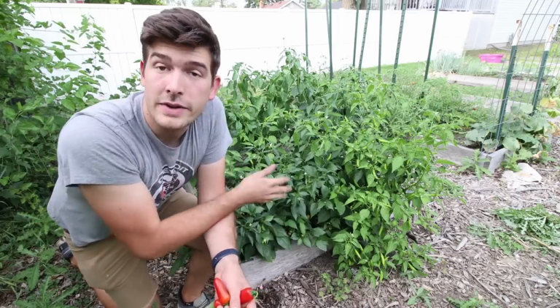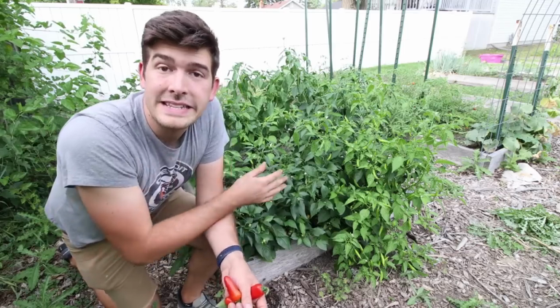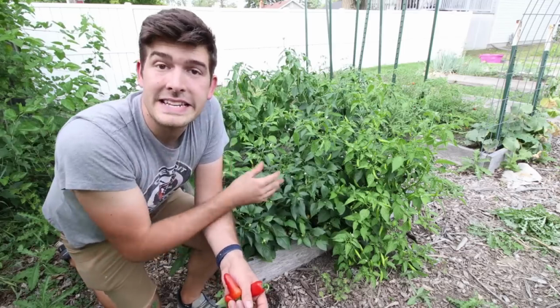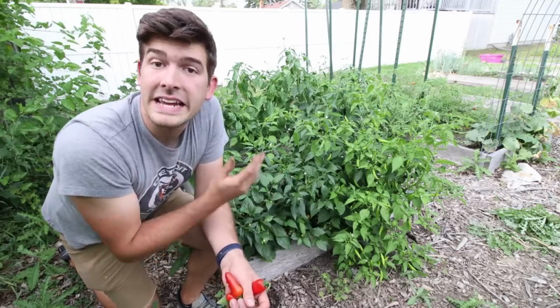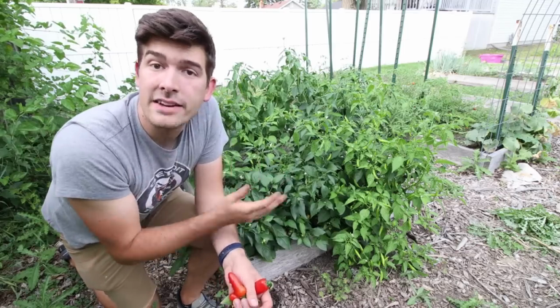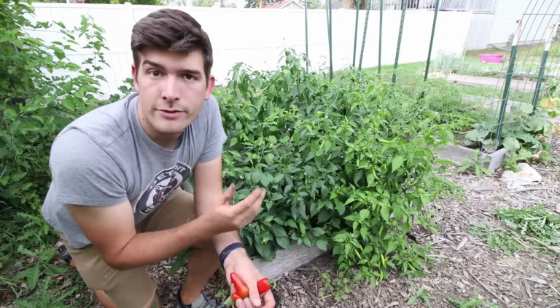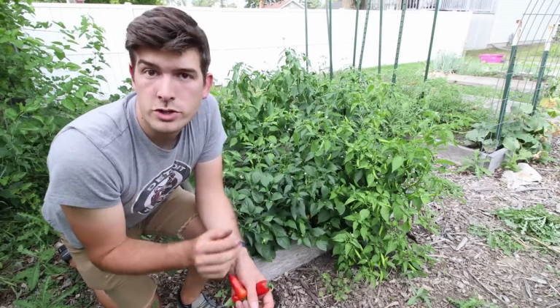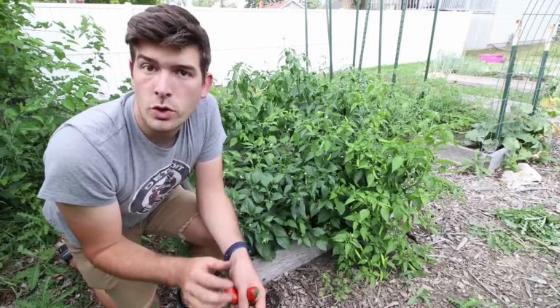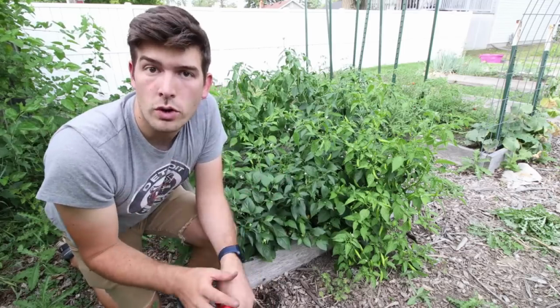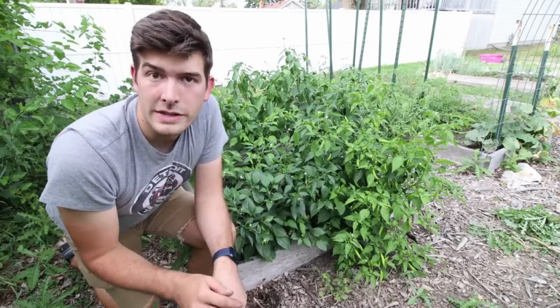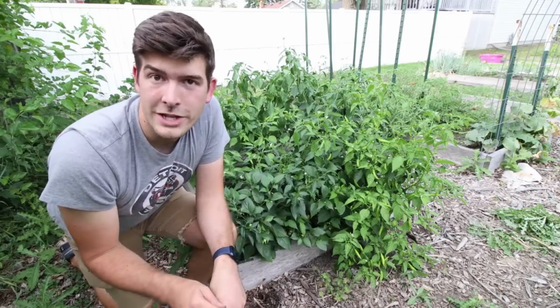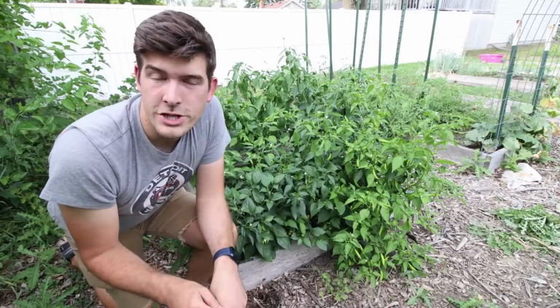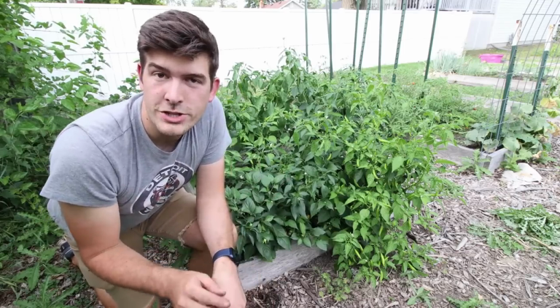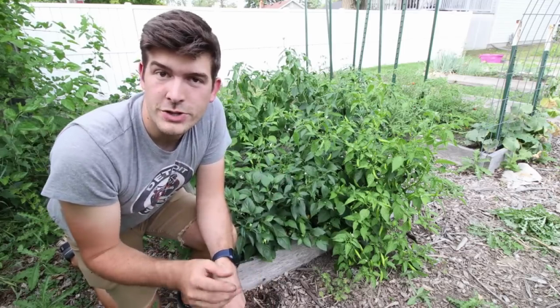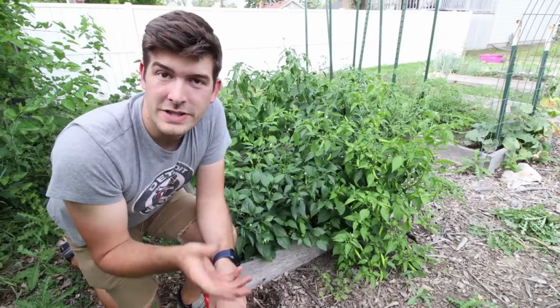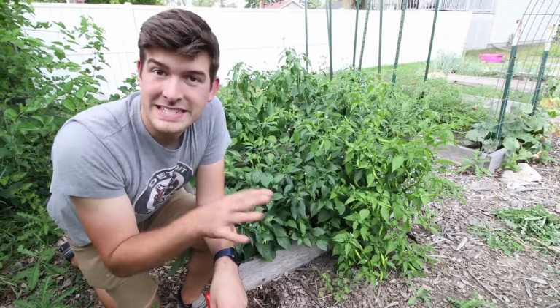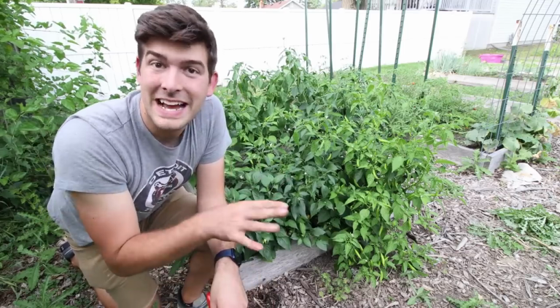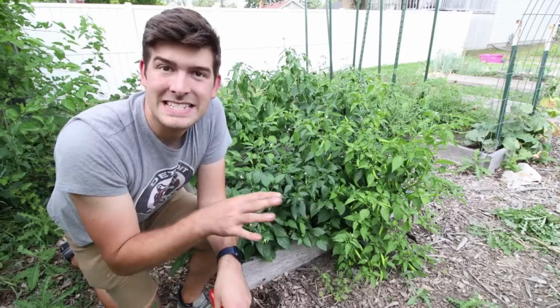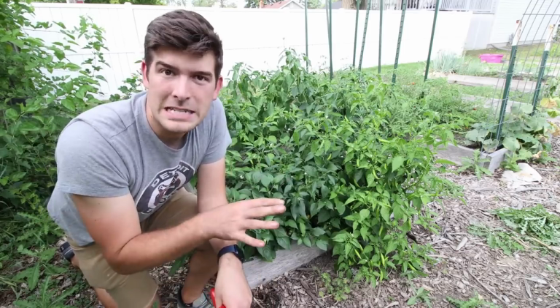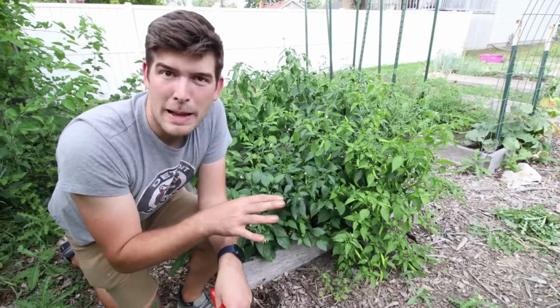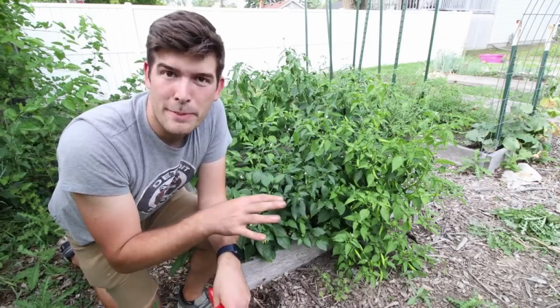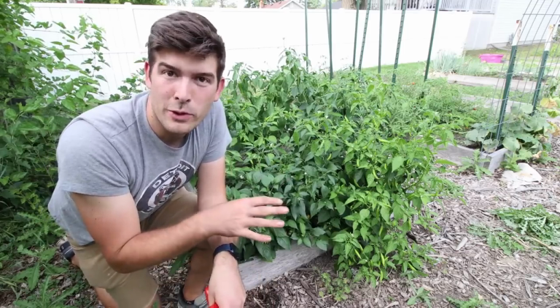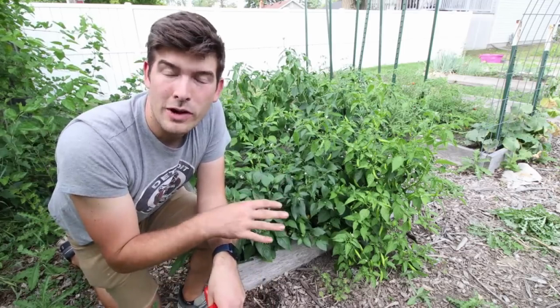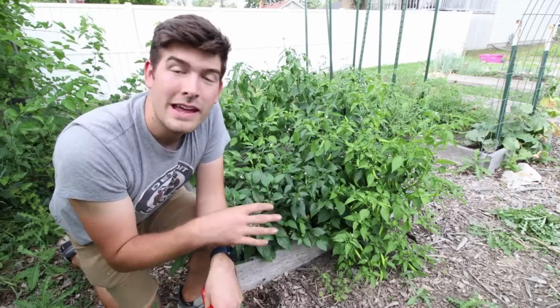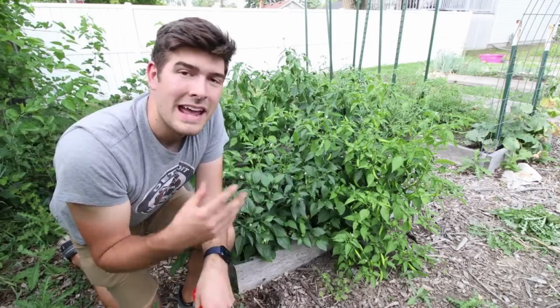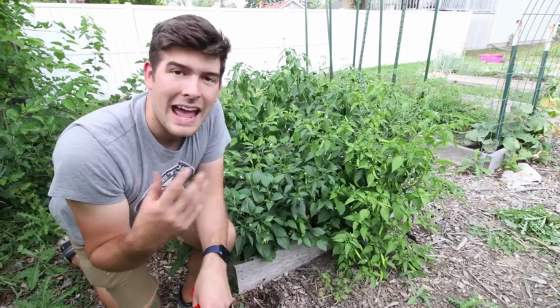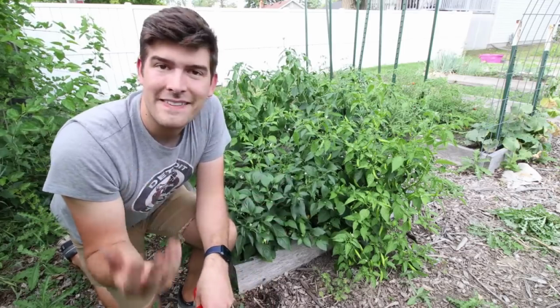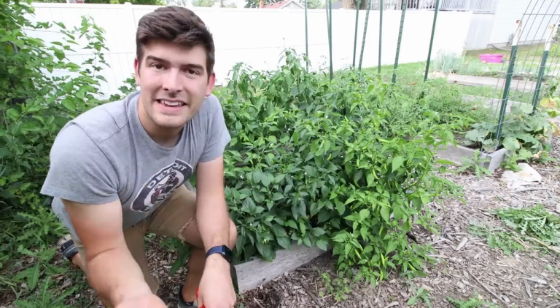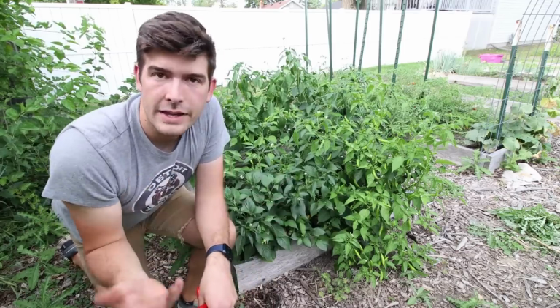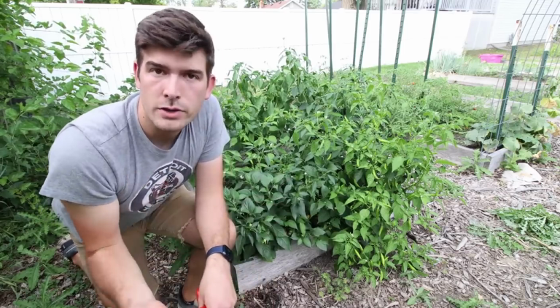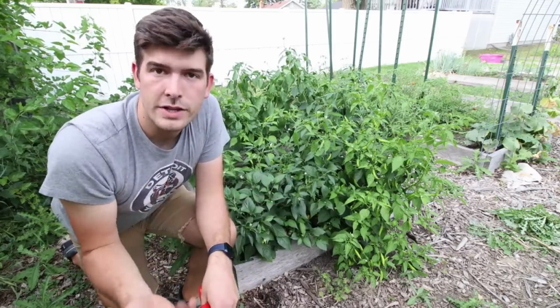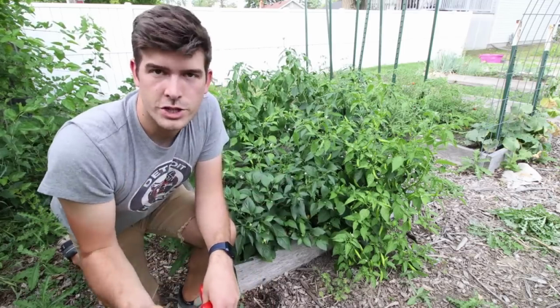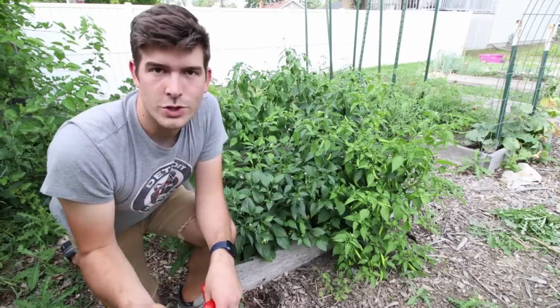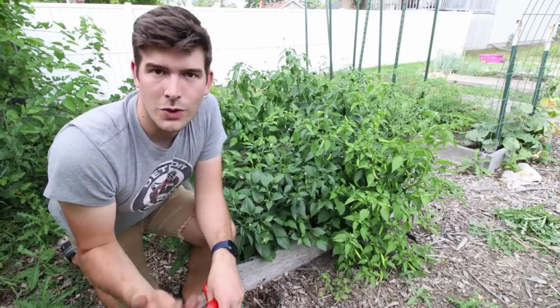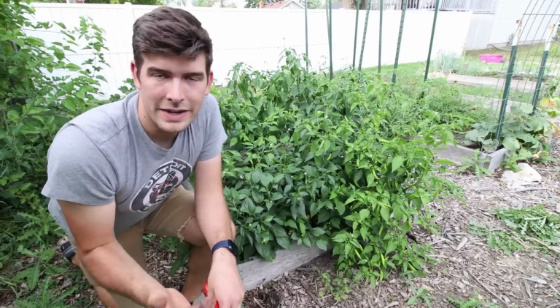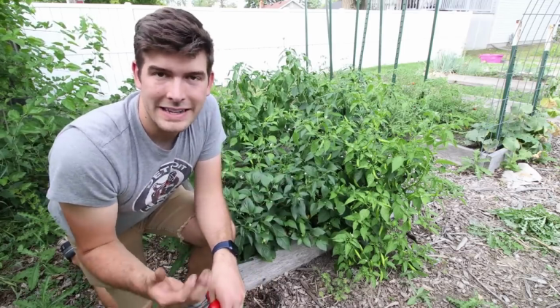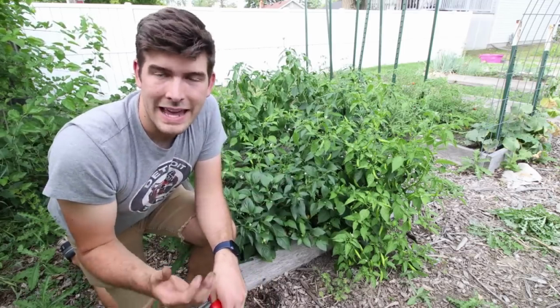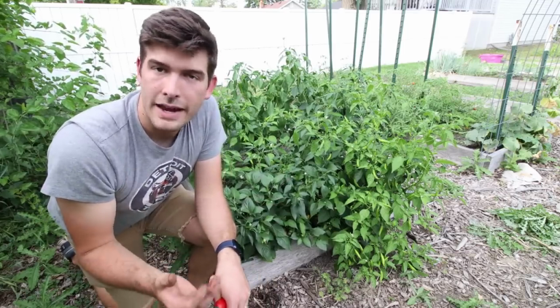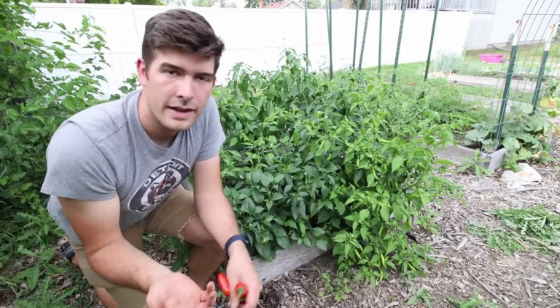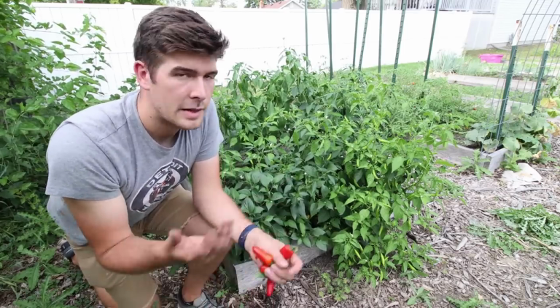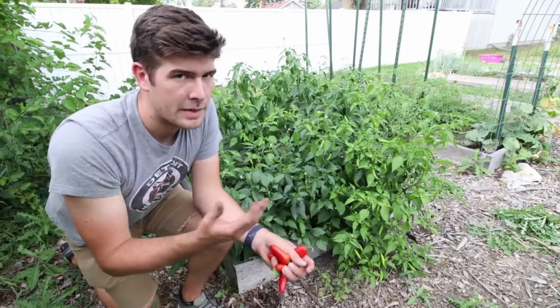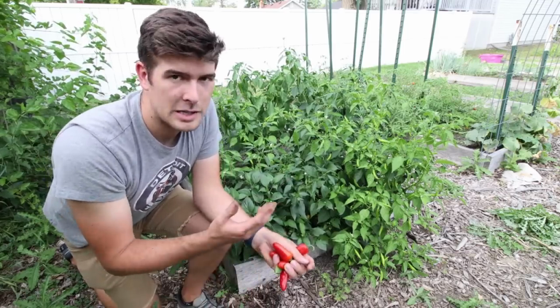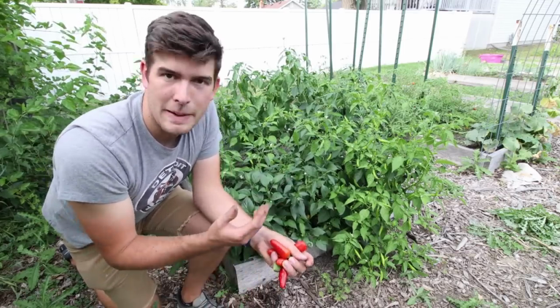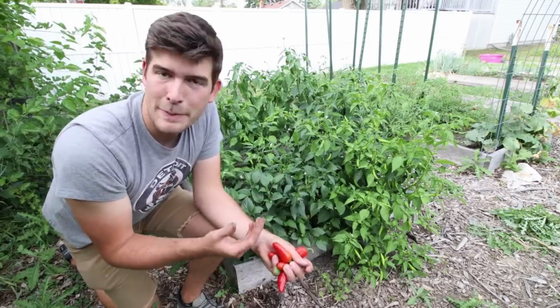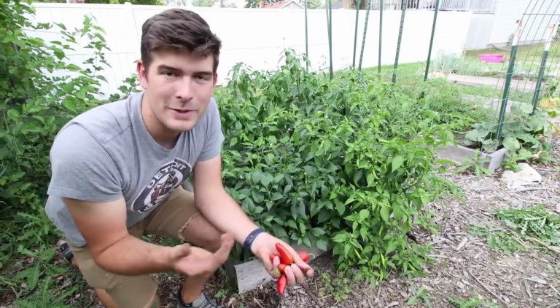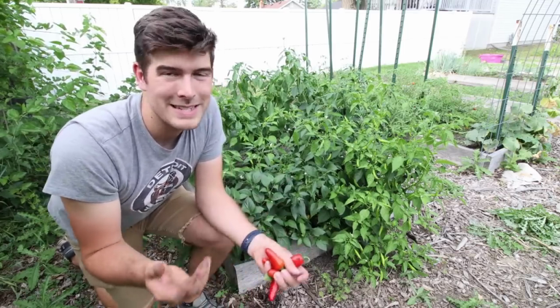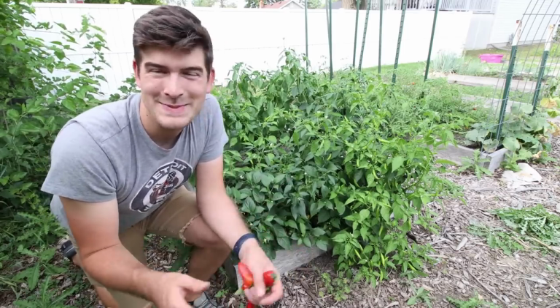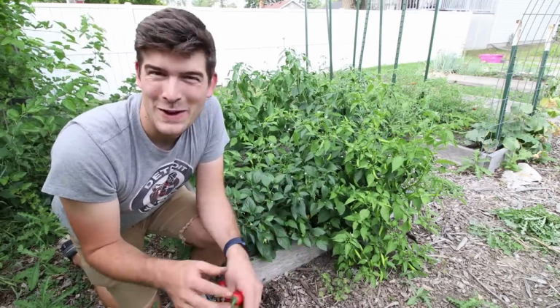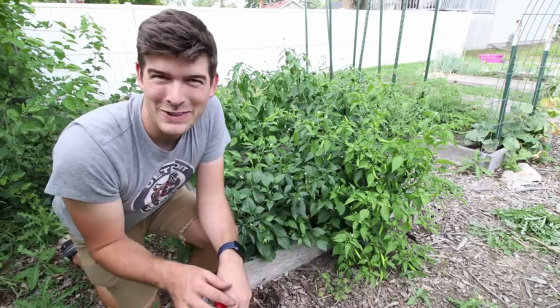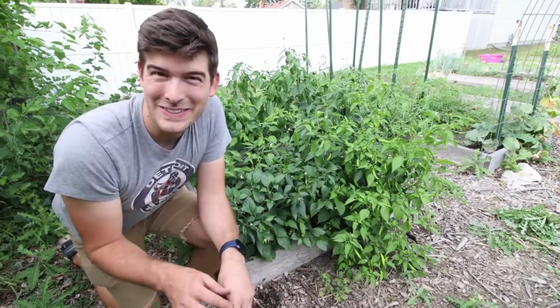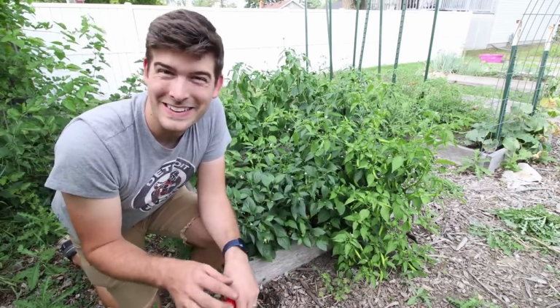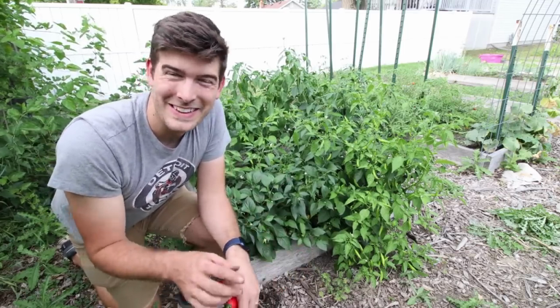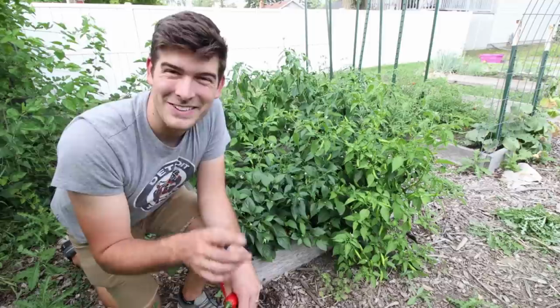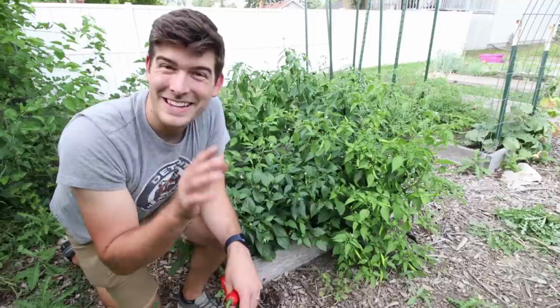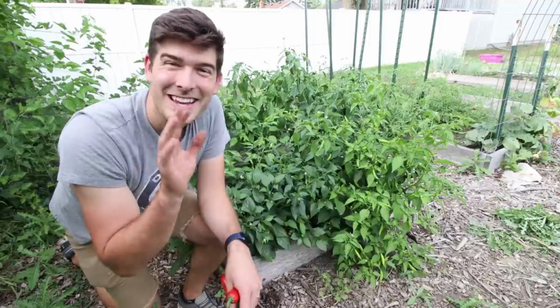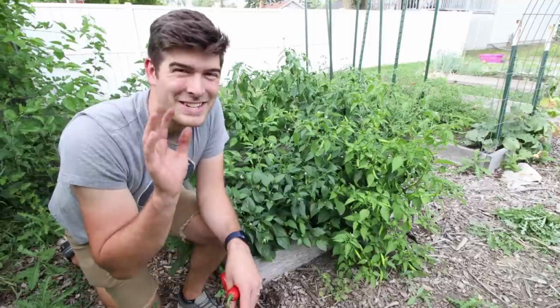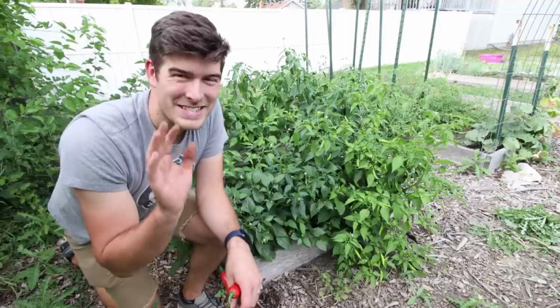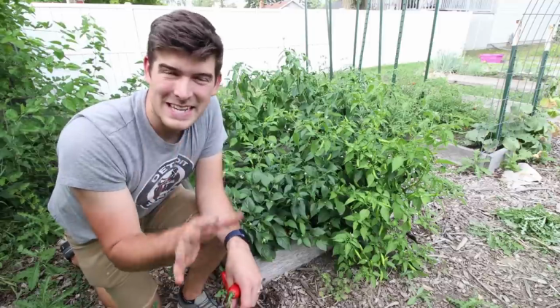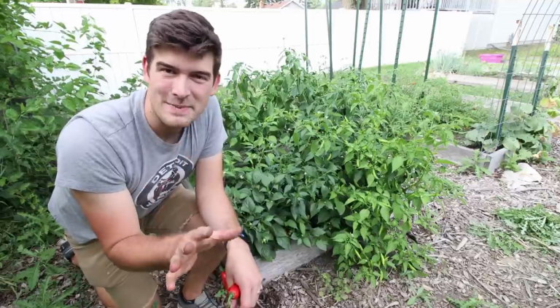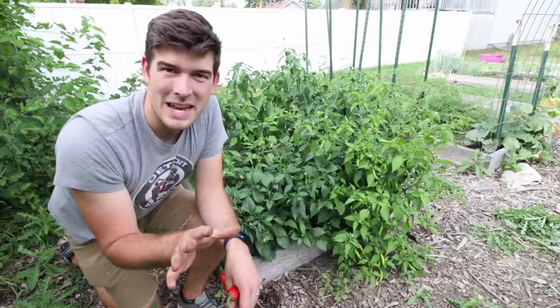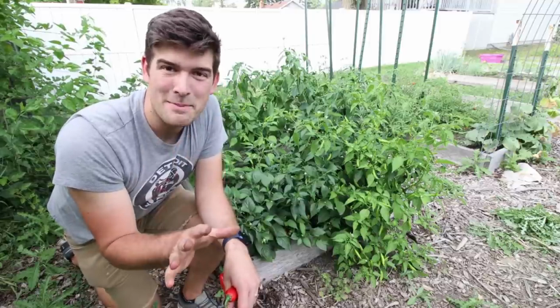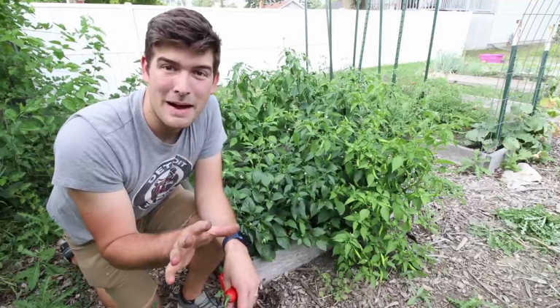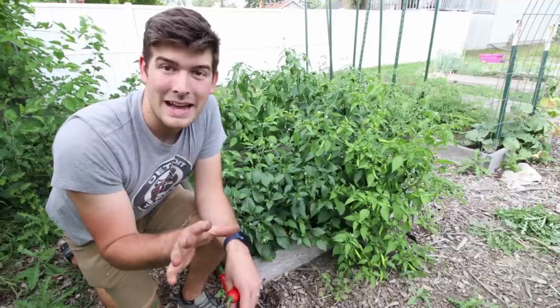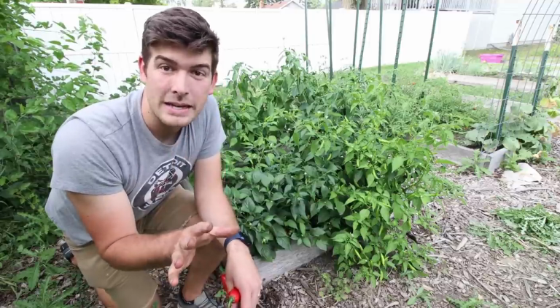There is an inverse correlation to the size of the pepper and the yield that you're going to get. The bigger the pepper, the smaller the yield. Just keep that in mind.